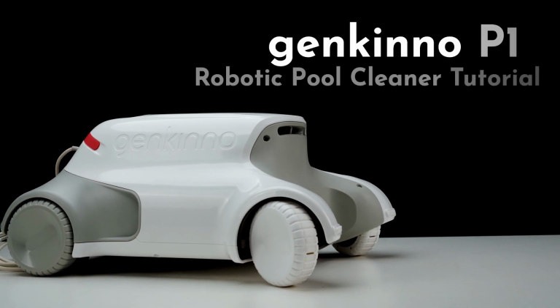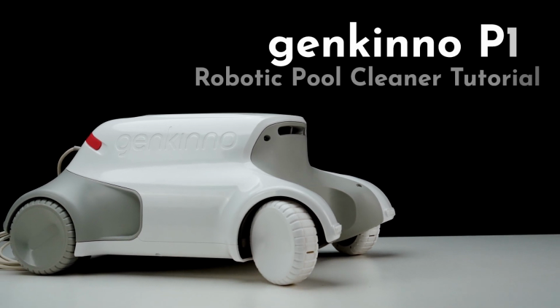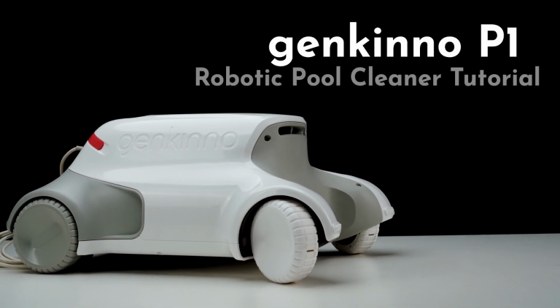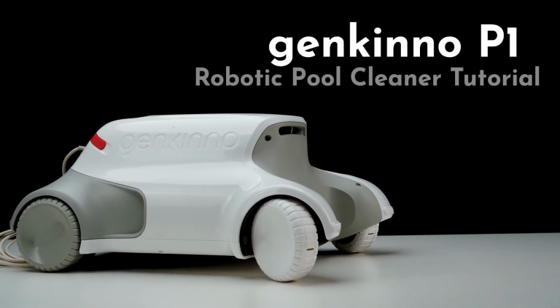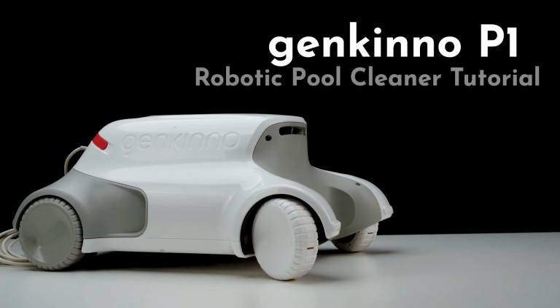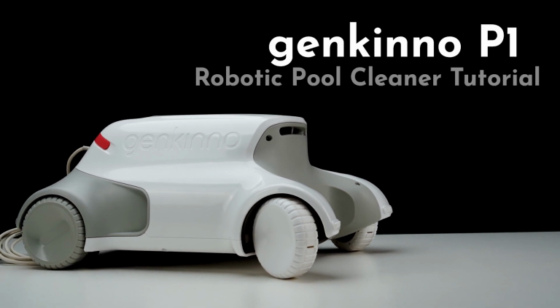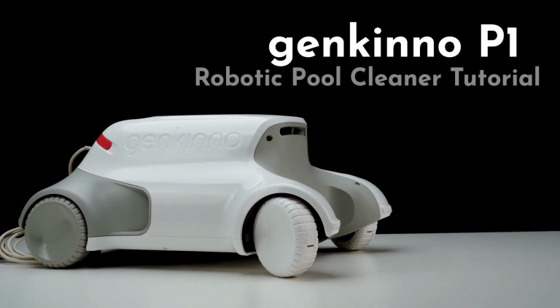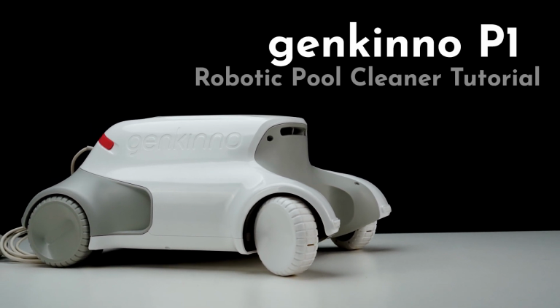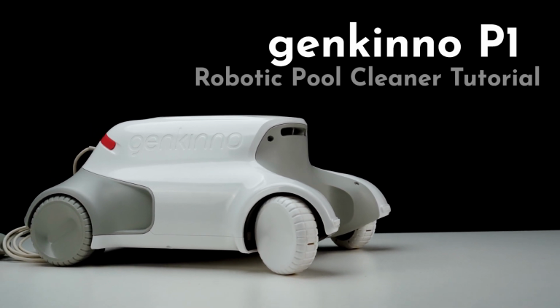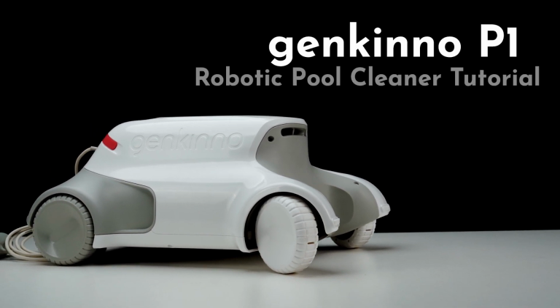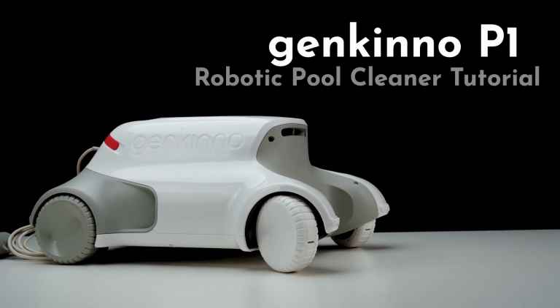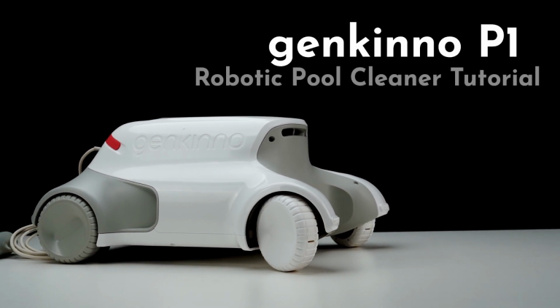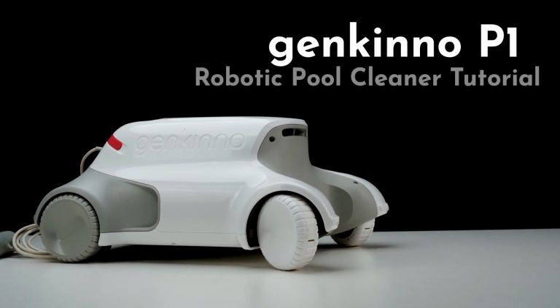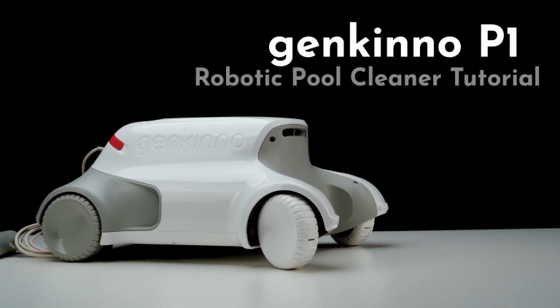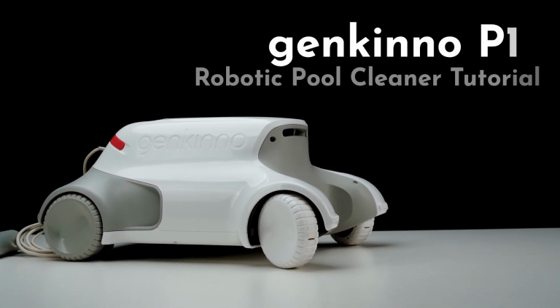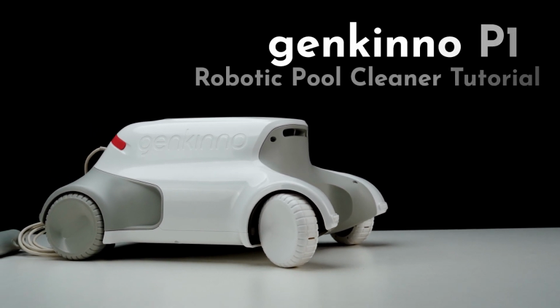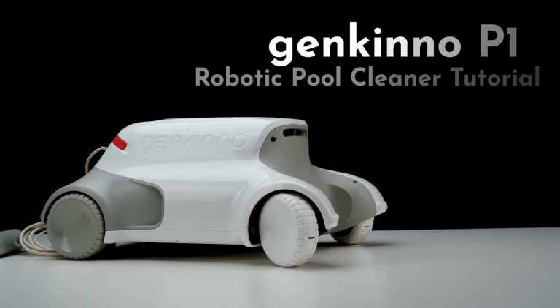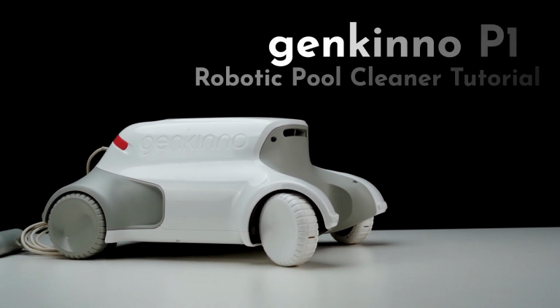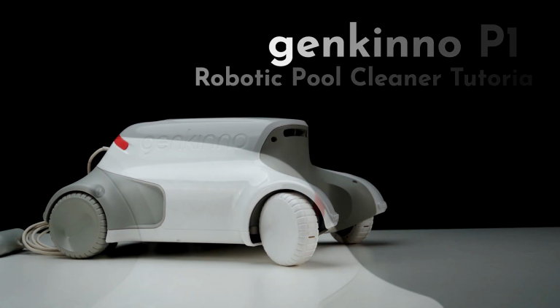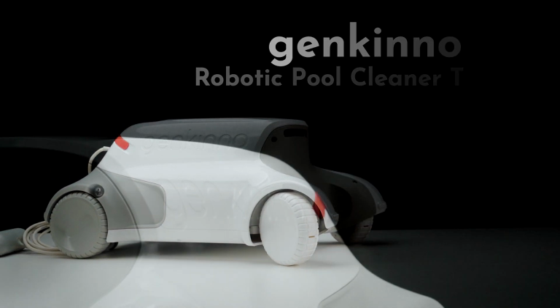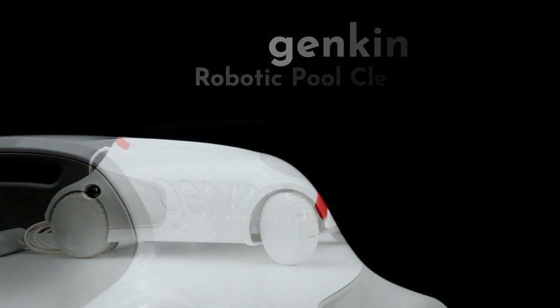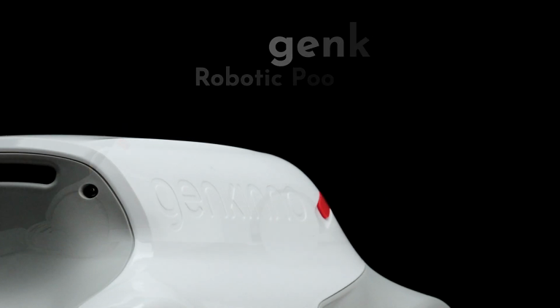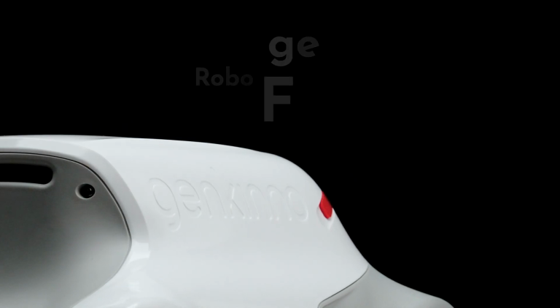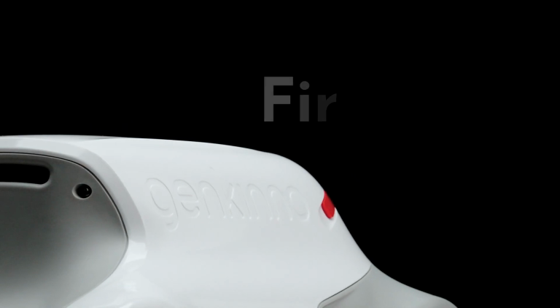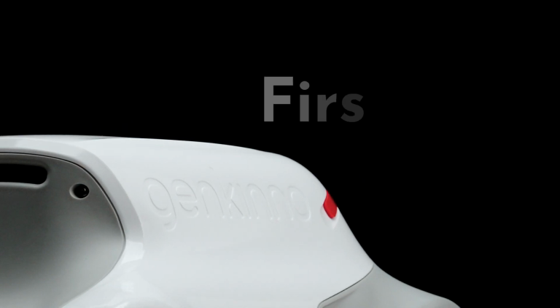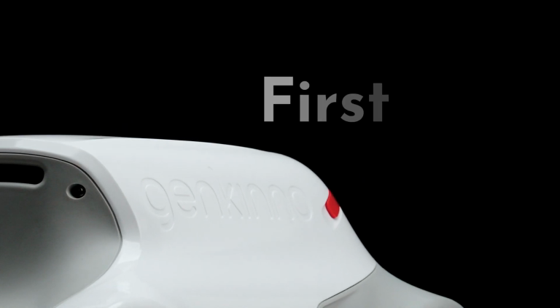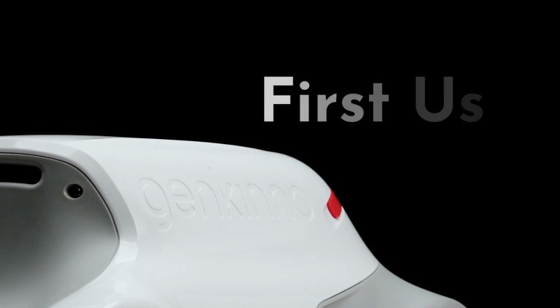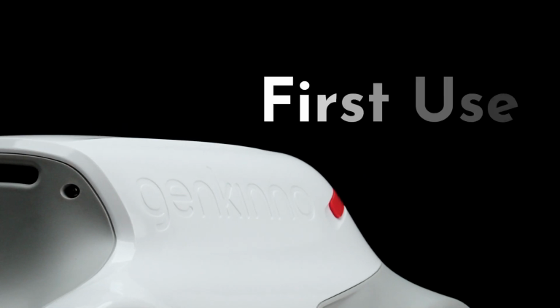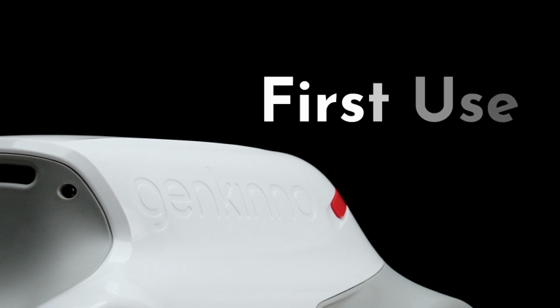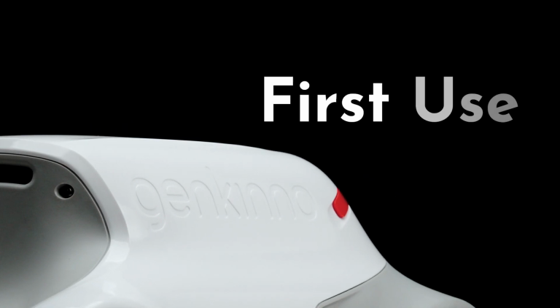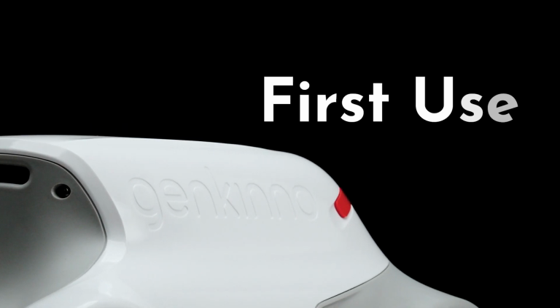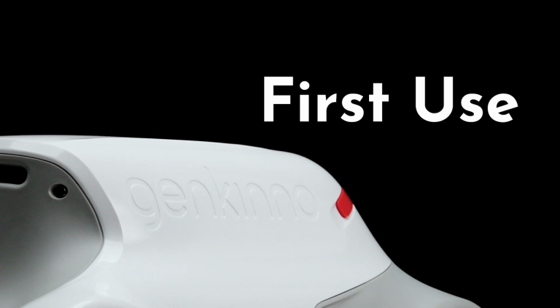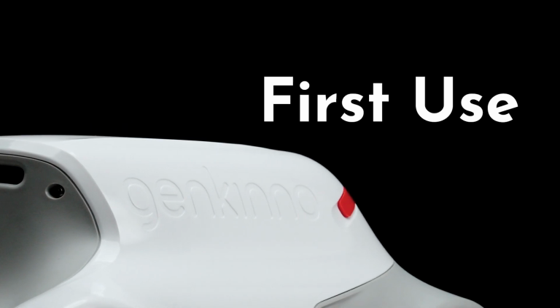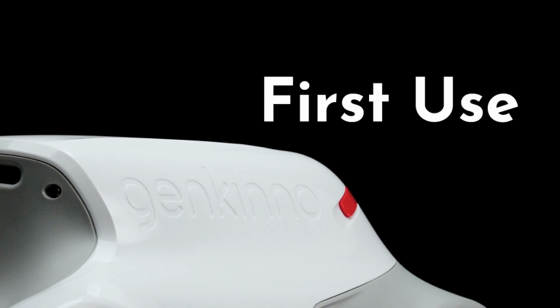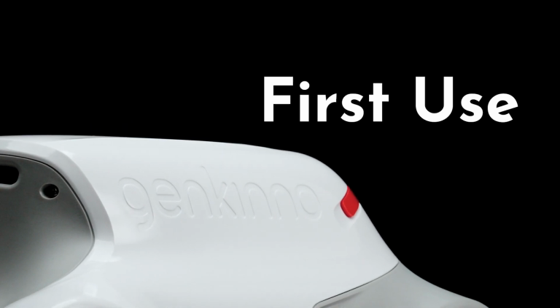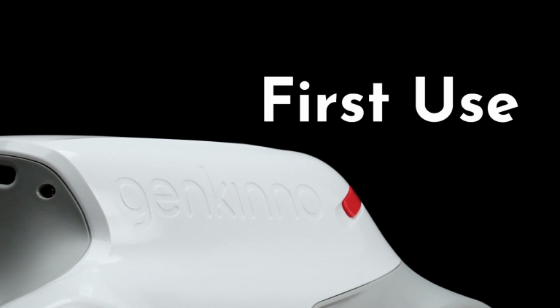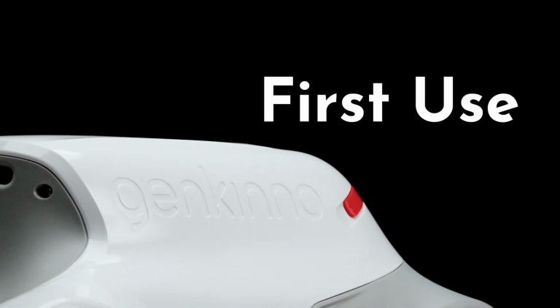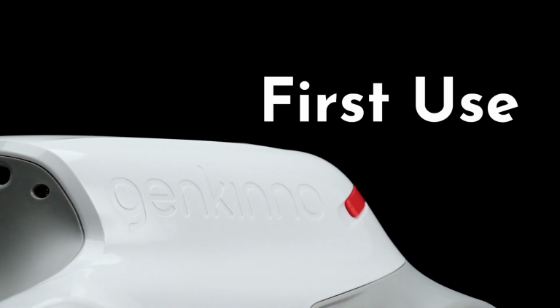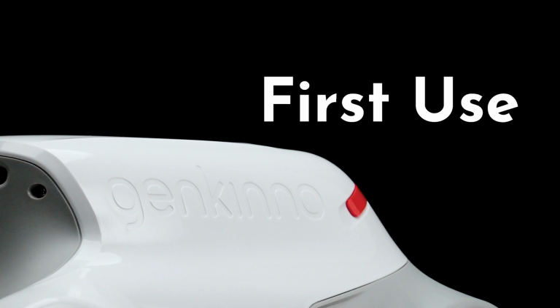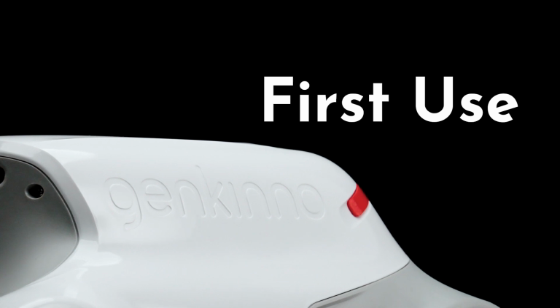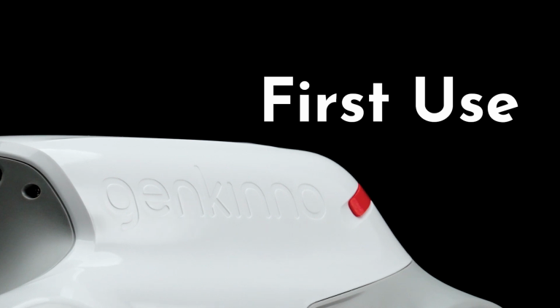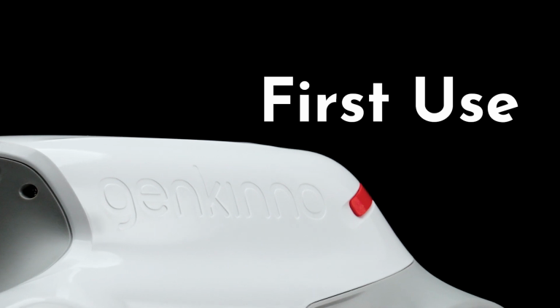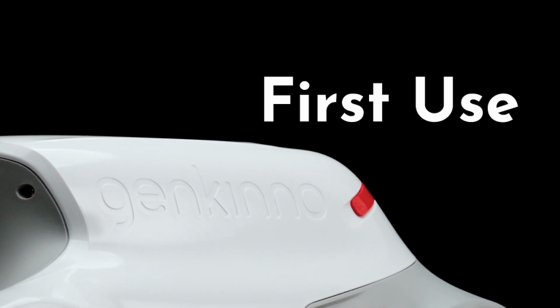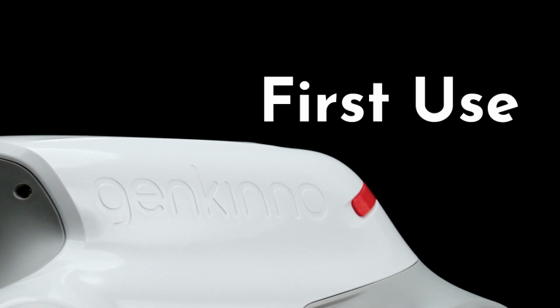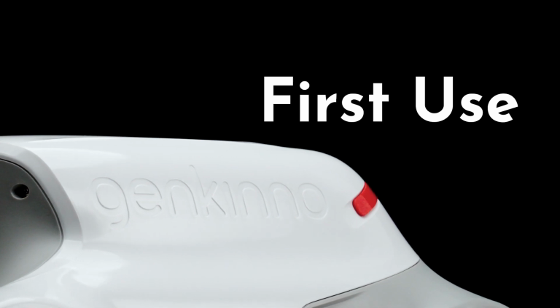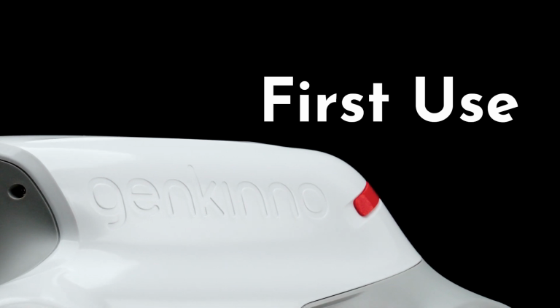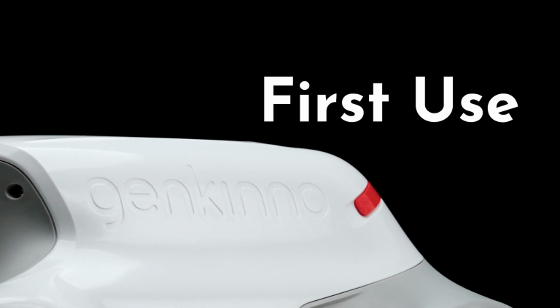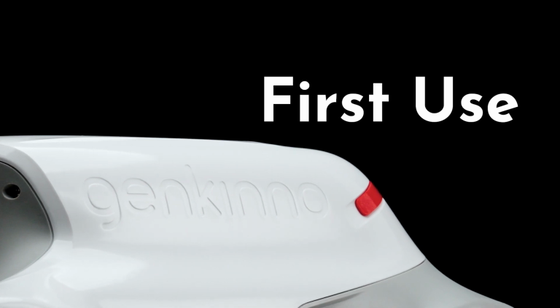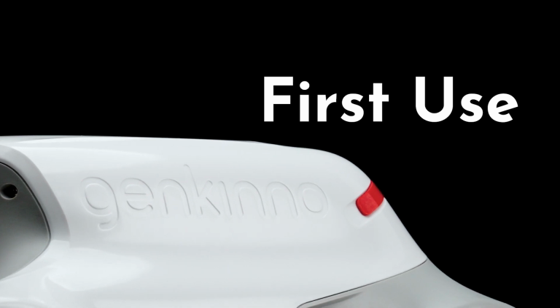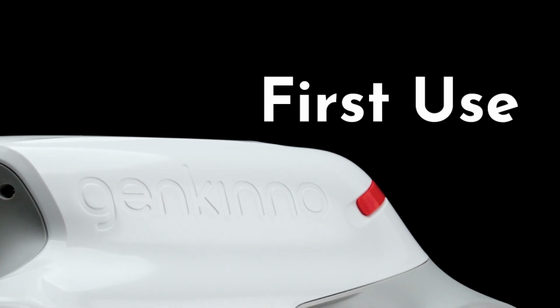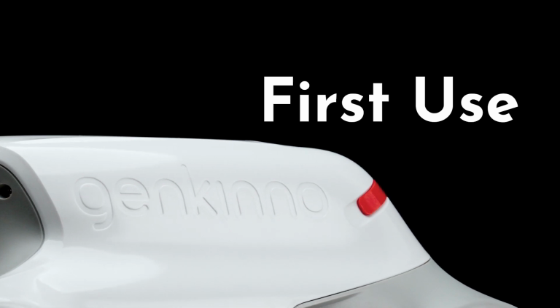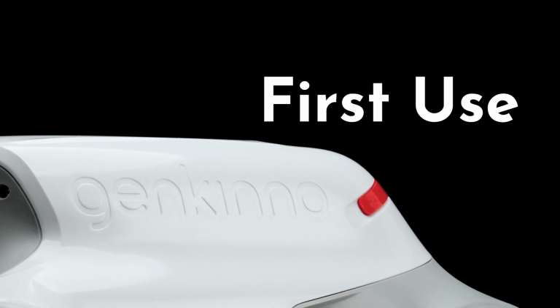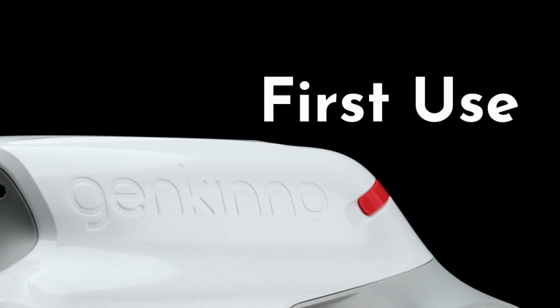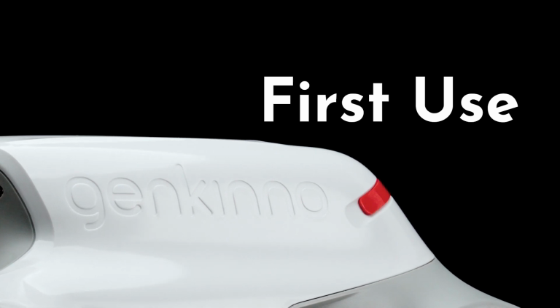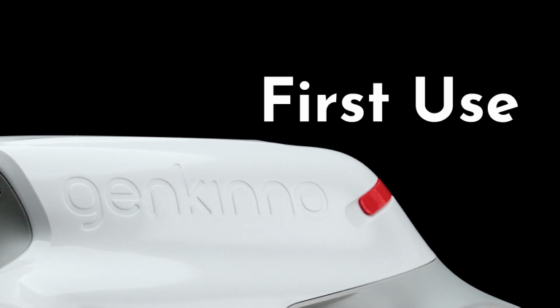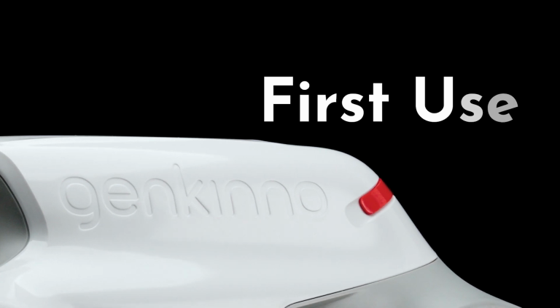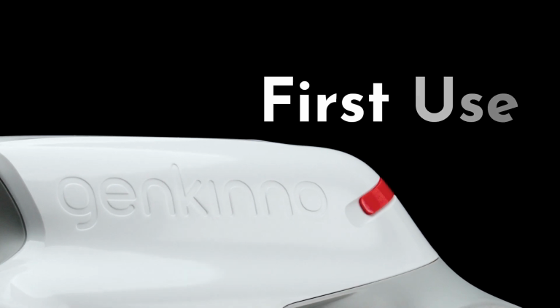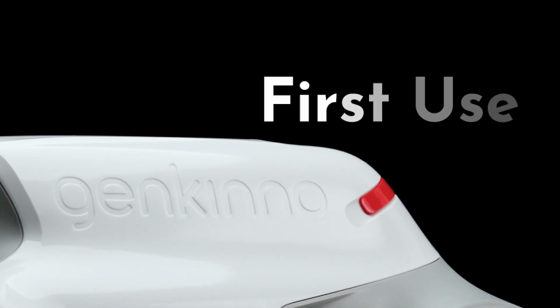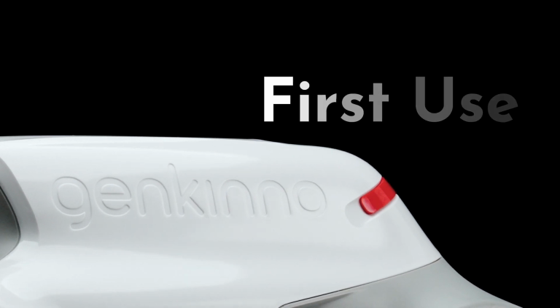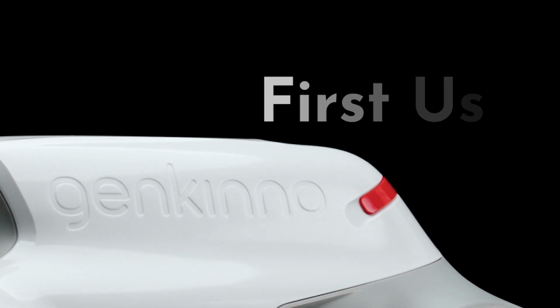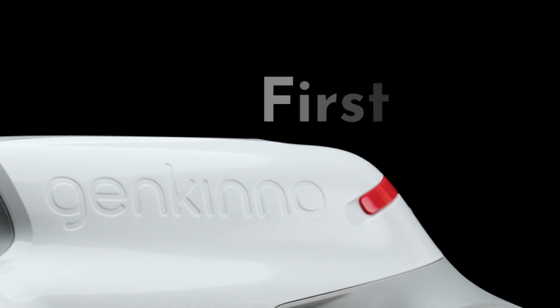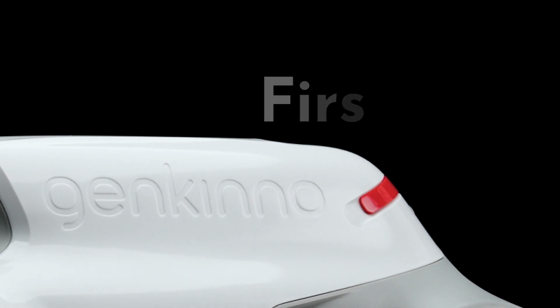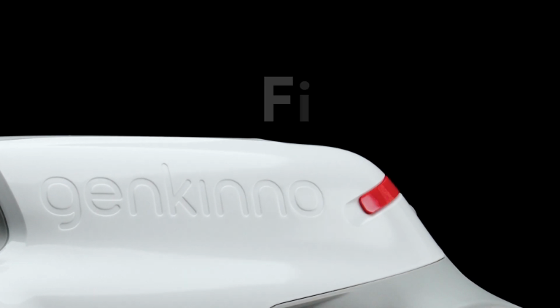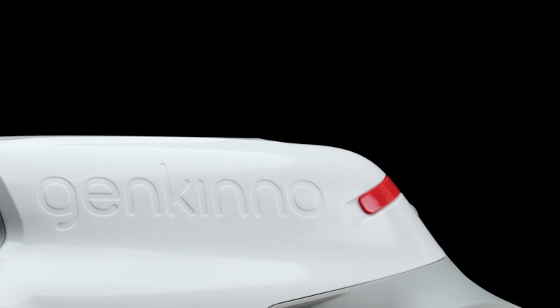Welcome to Genkino. In this video, we'll show you how to use the P1 robotic pool cleaner for the first time.